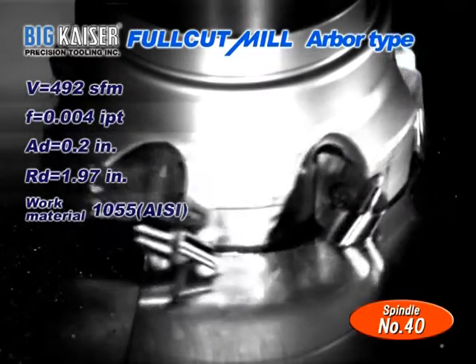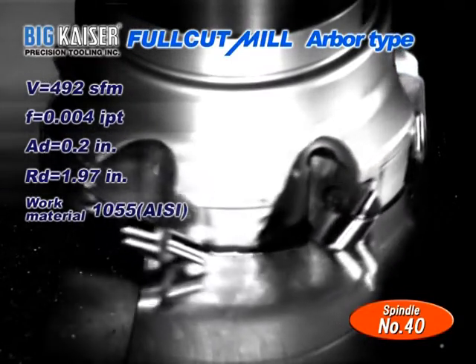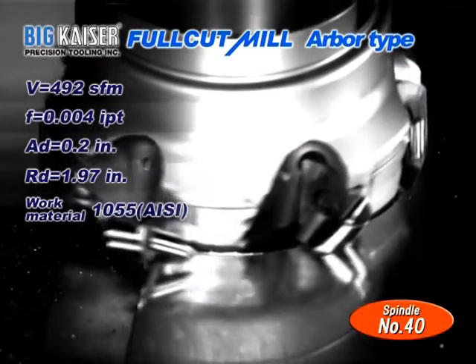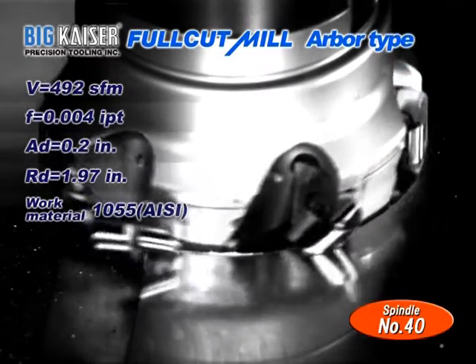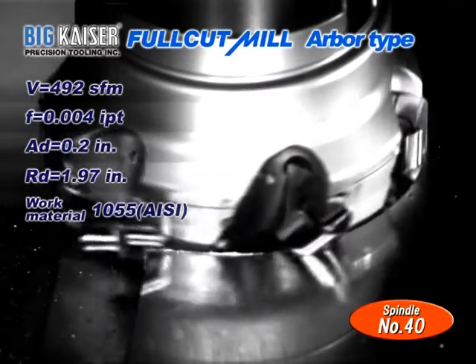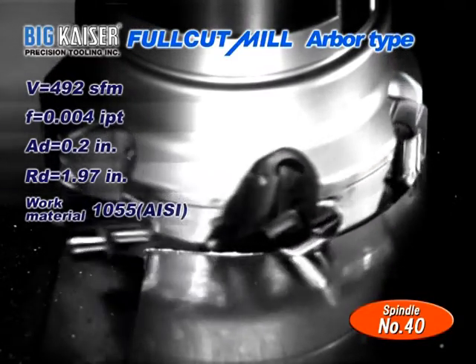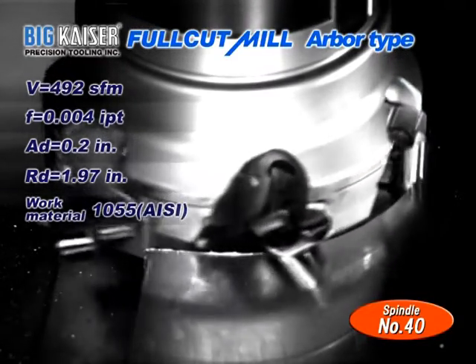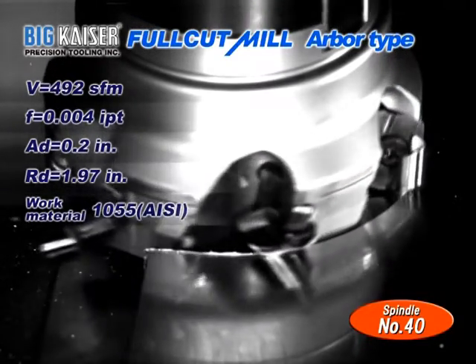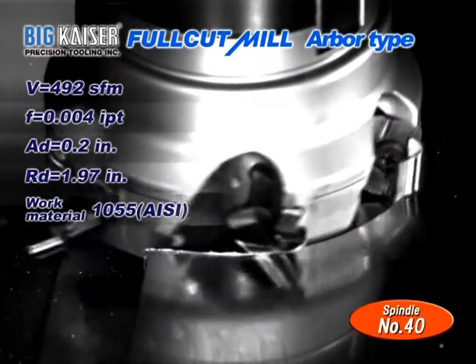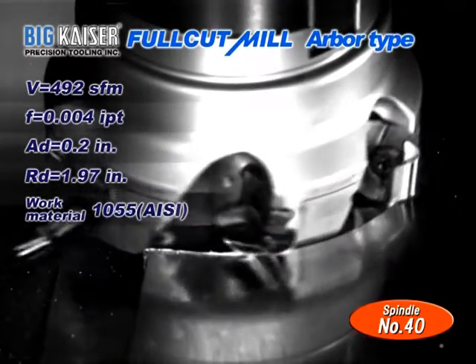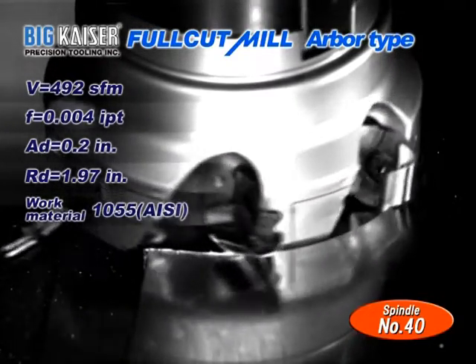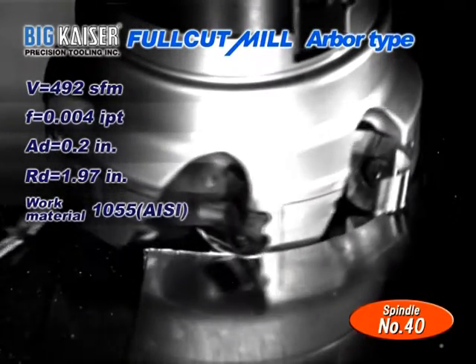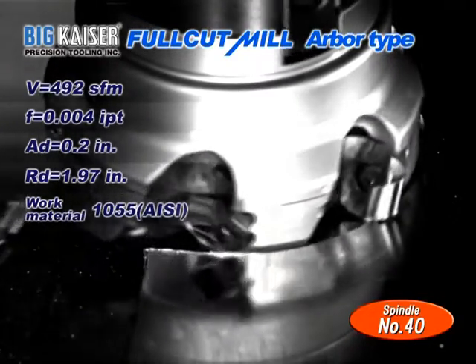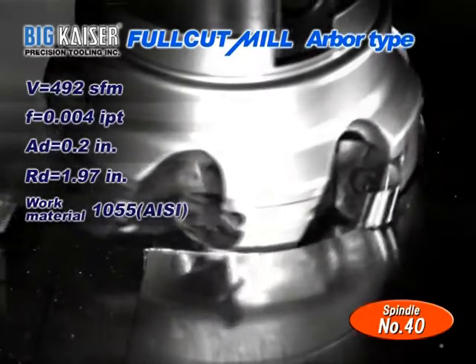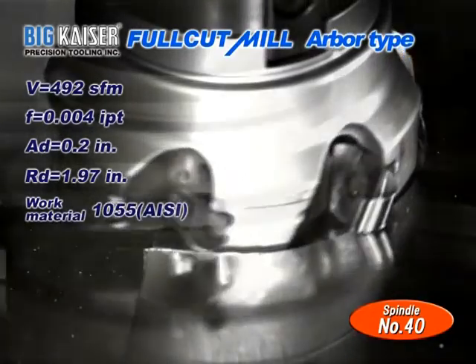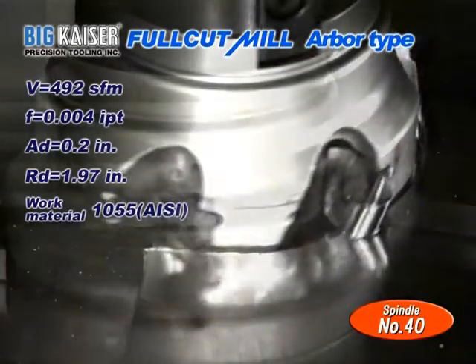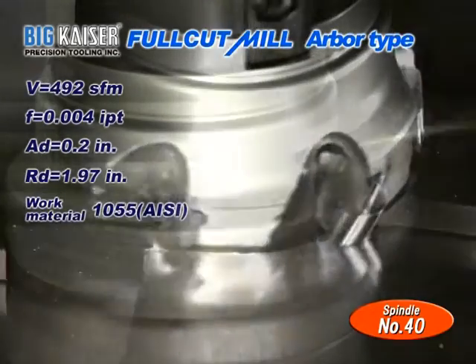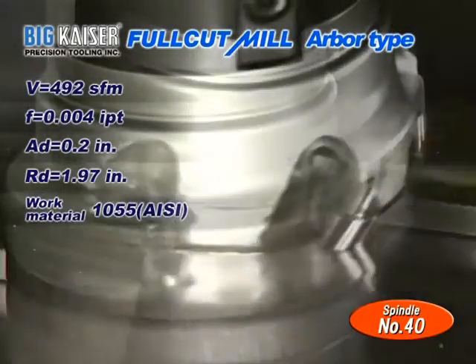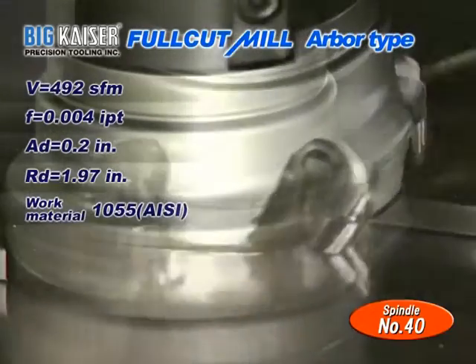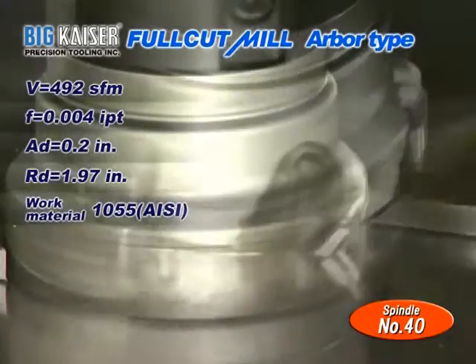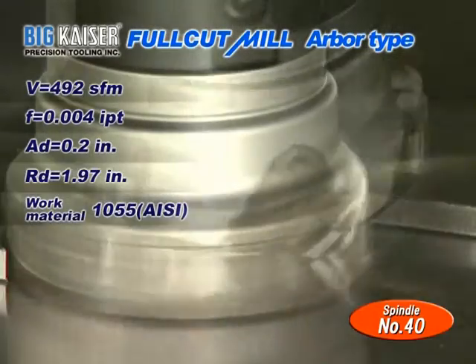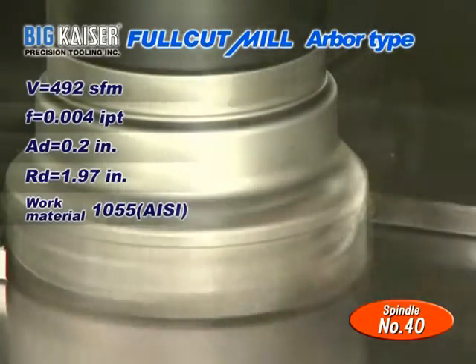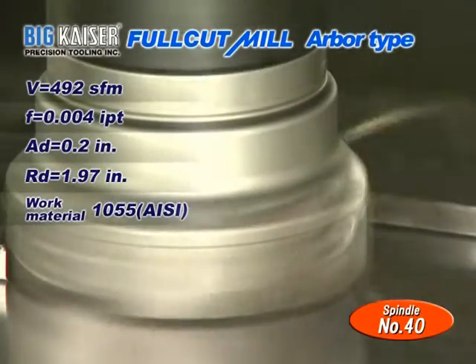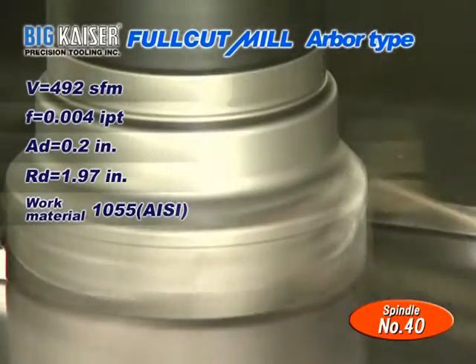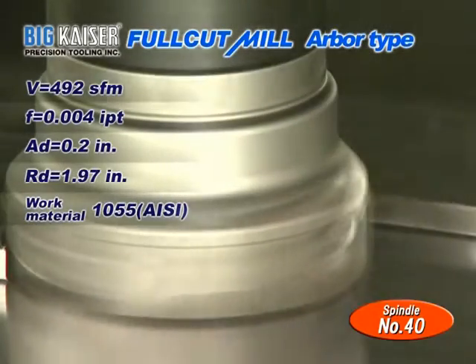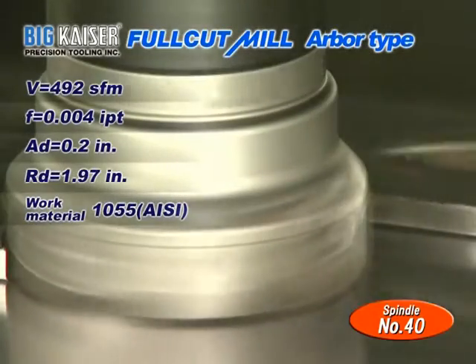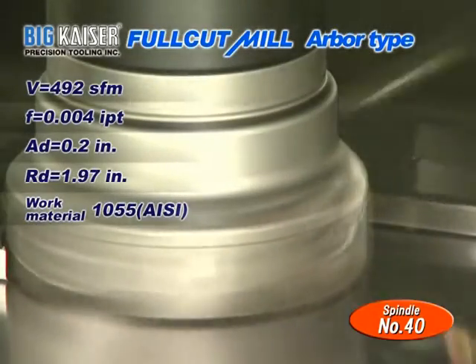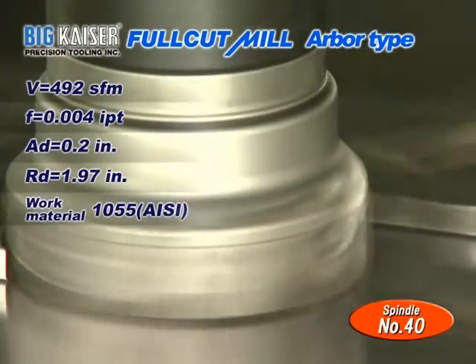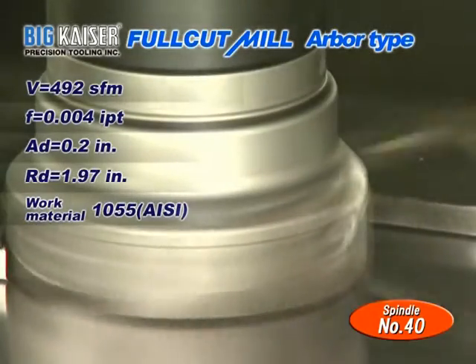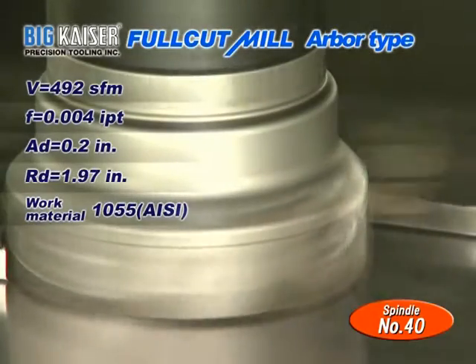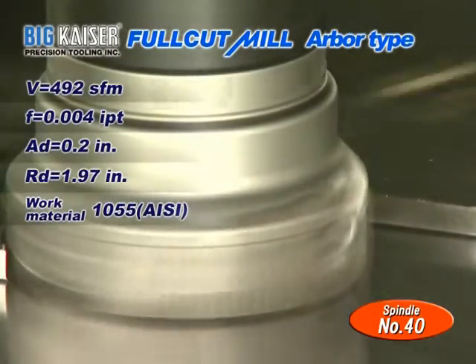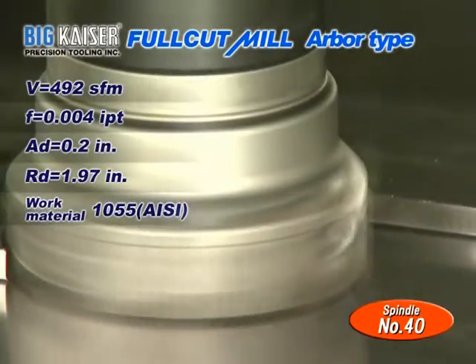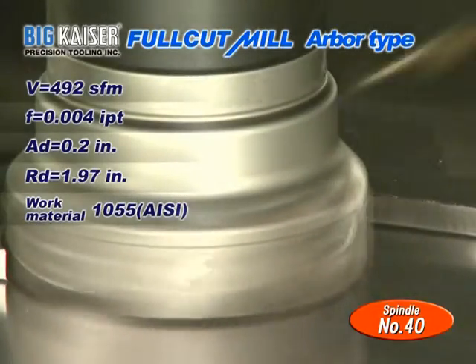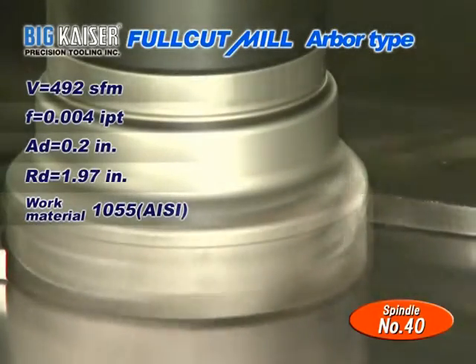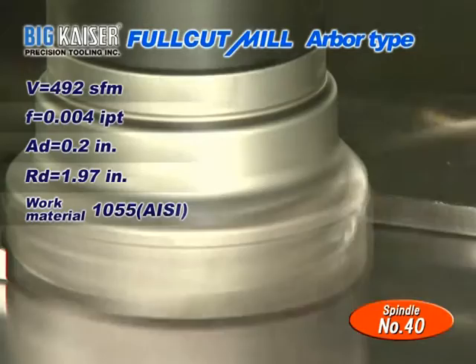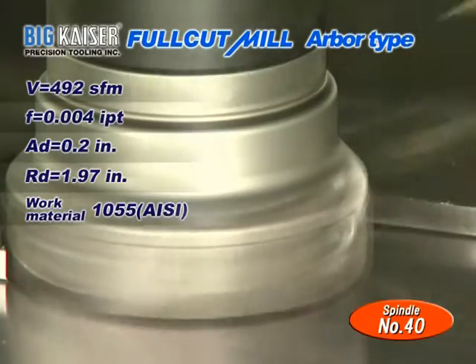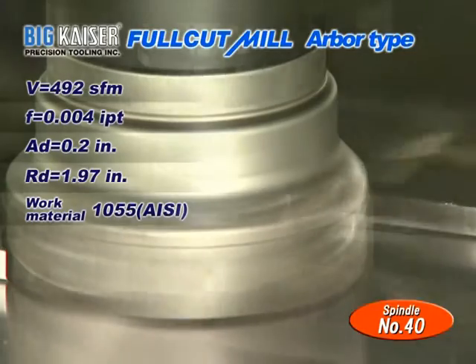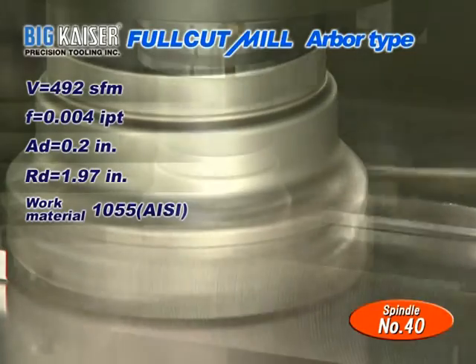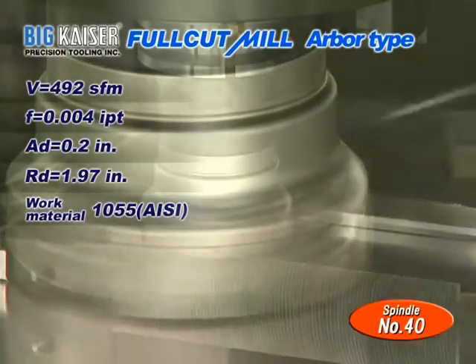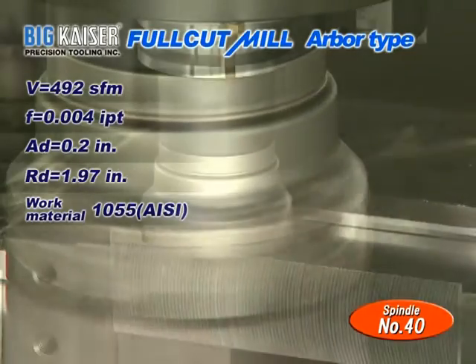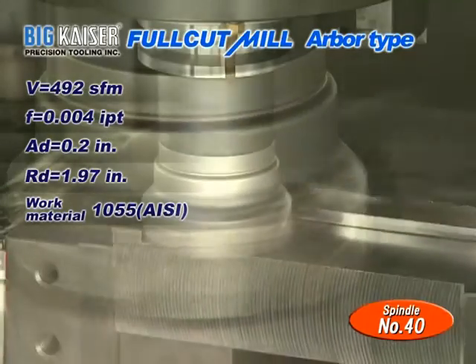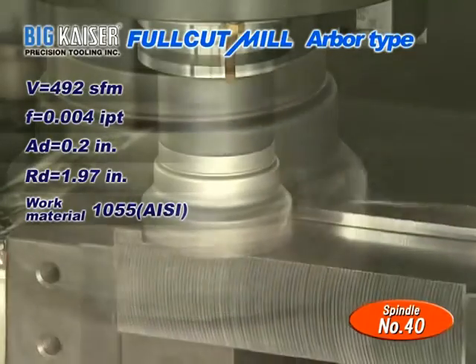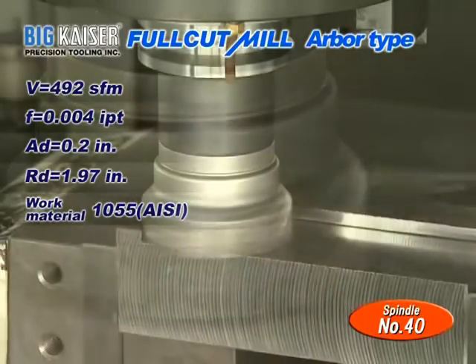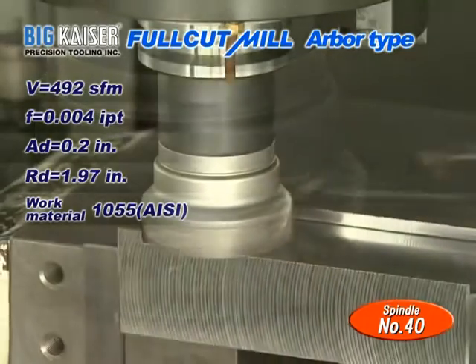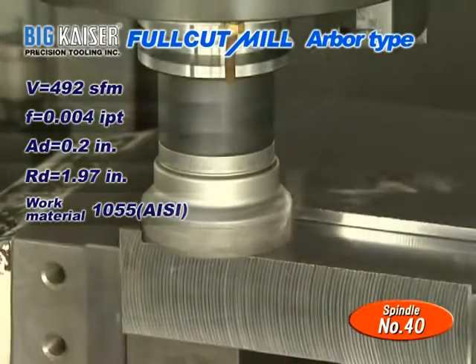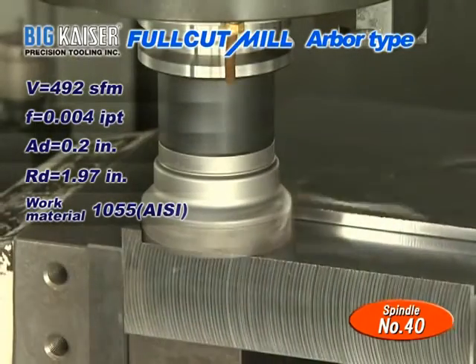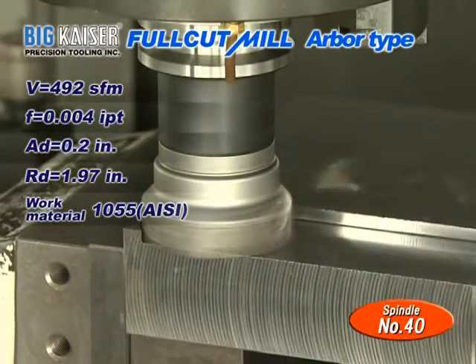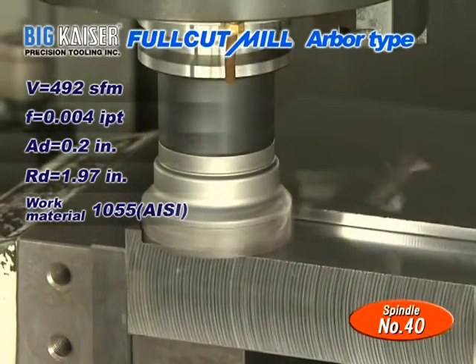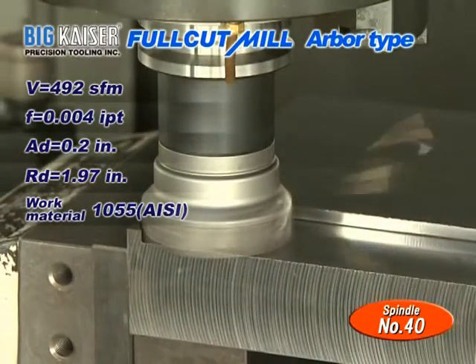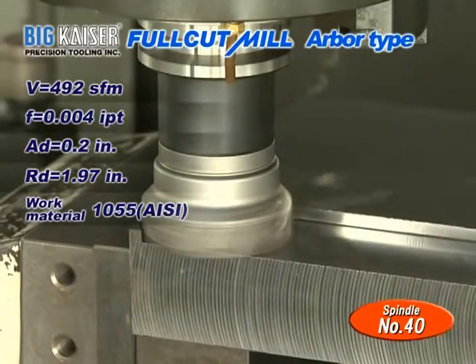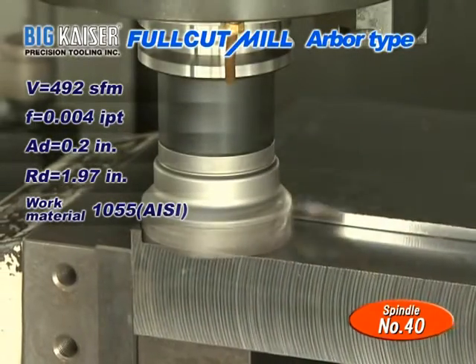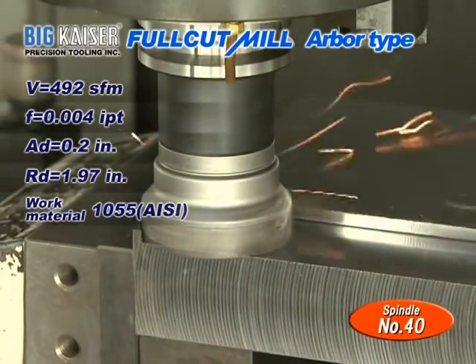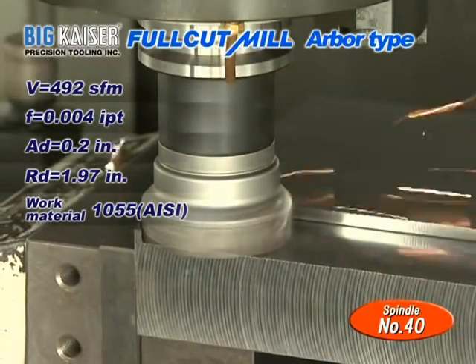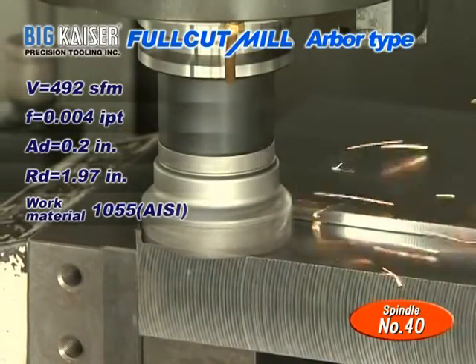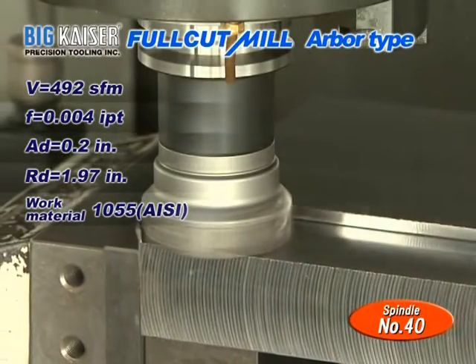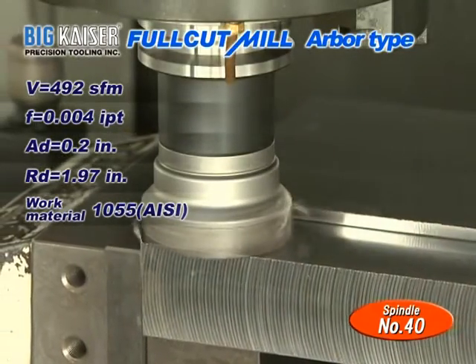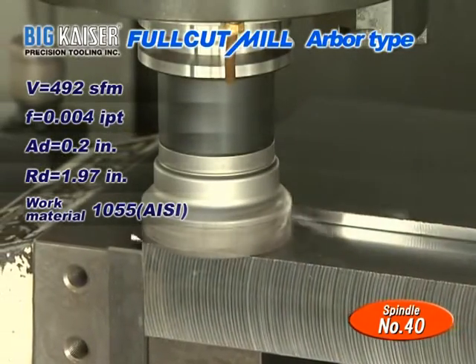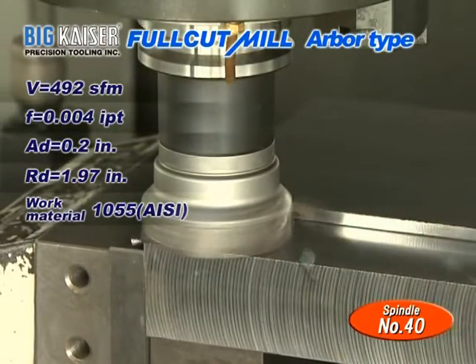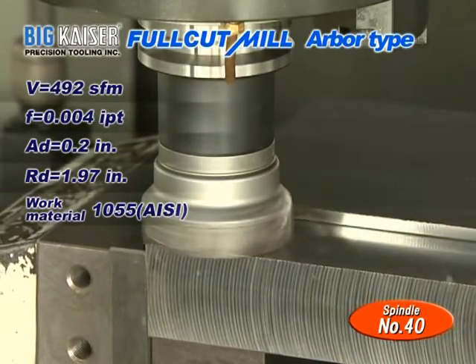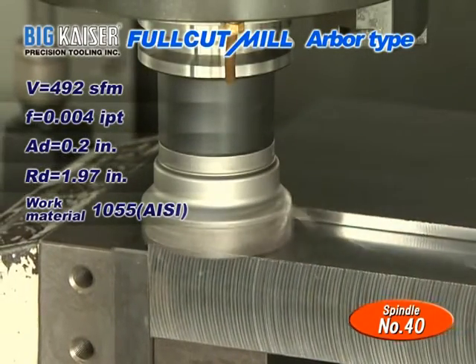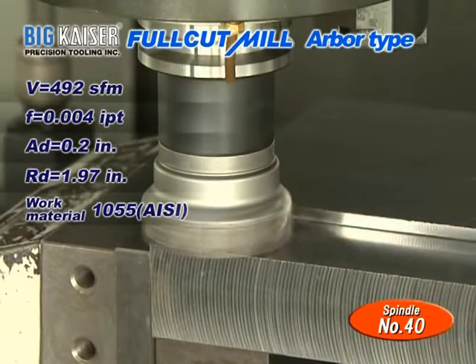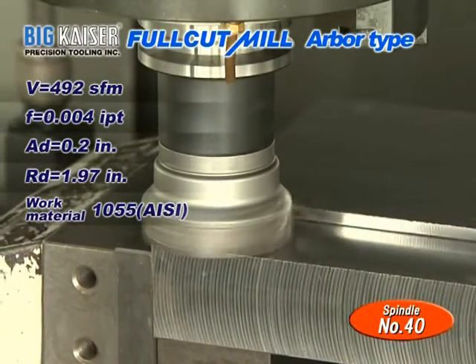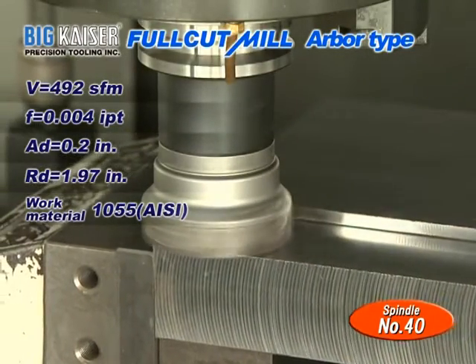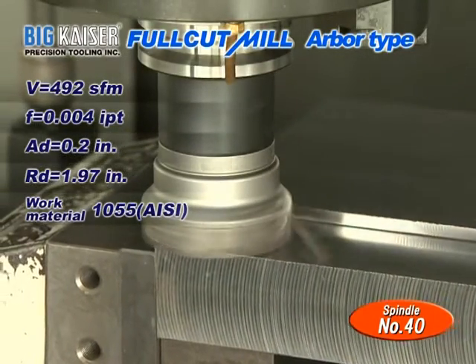Quiet and stable machining is performed due to the low cutting resistance of the Full Cut Mill insert with its sharp cutting edges.